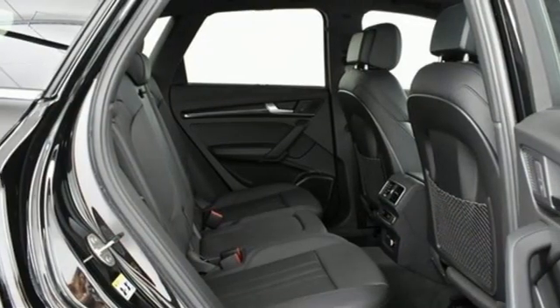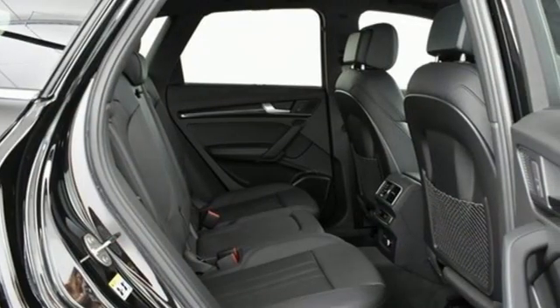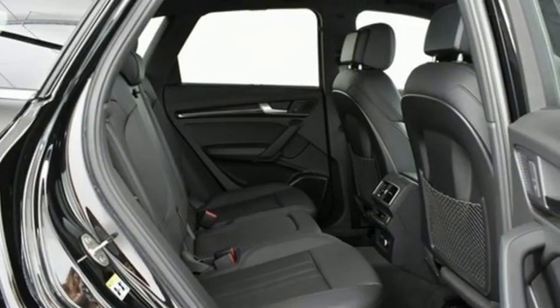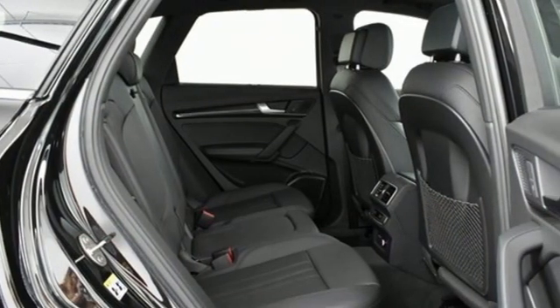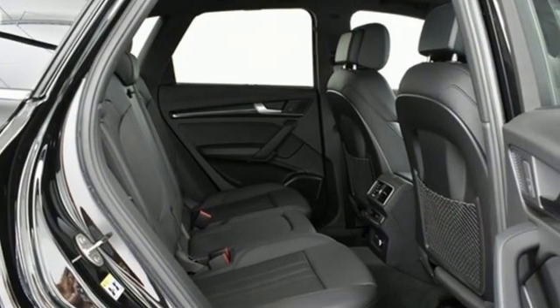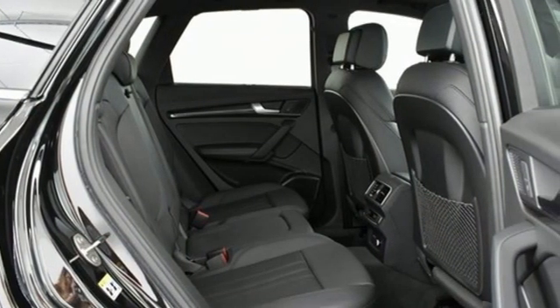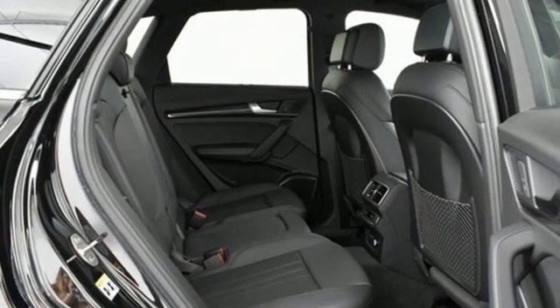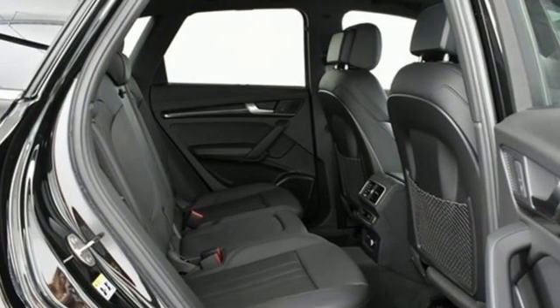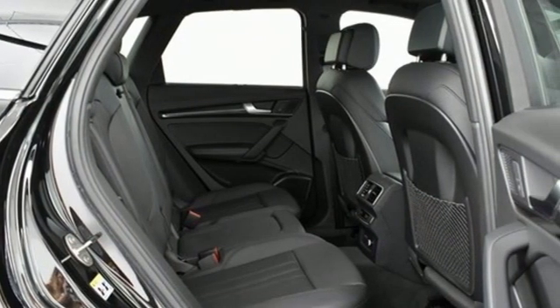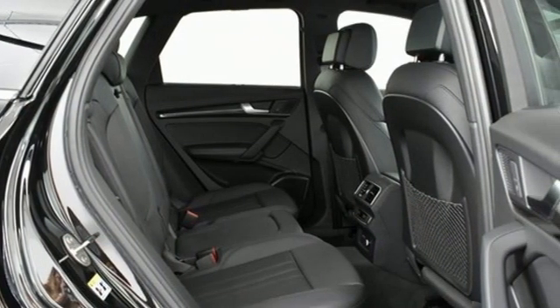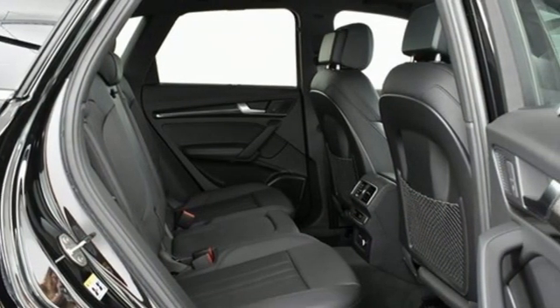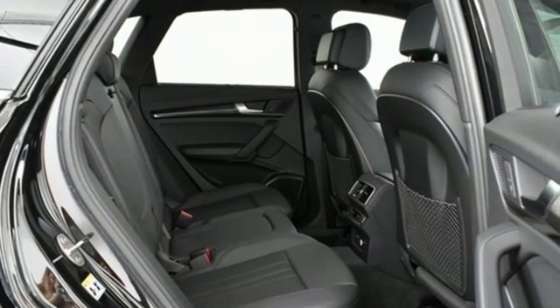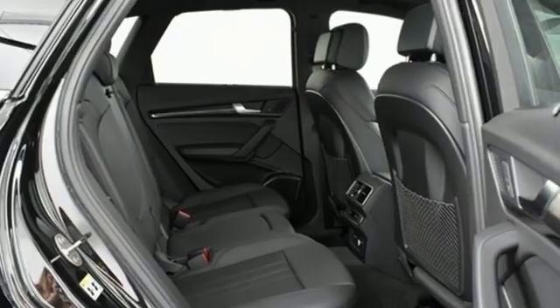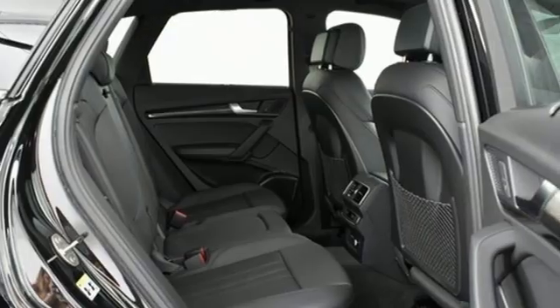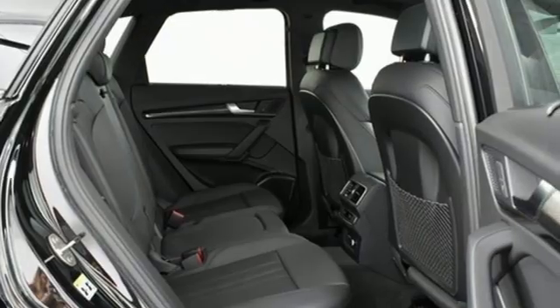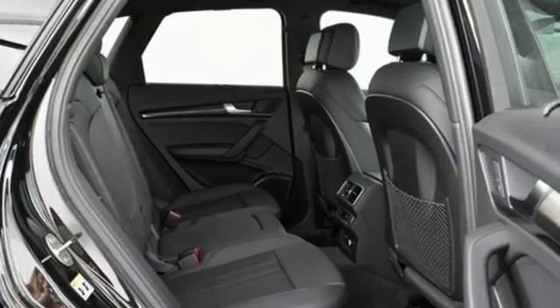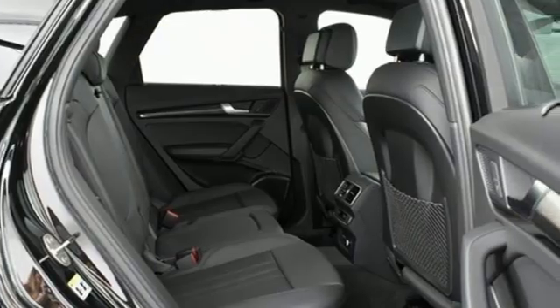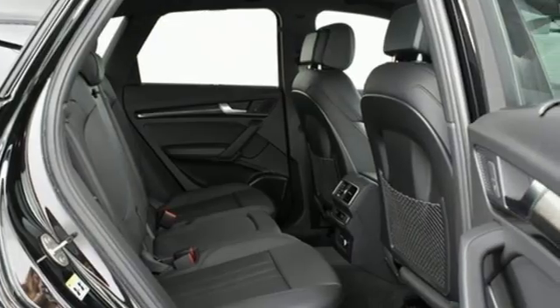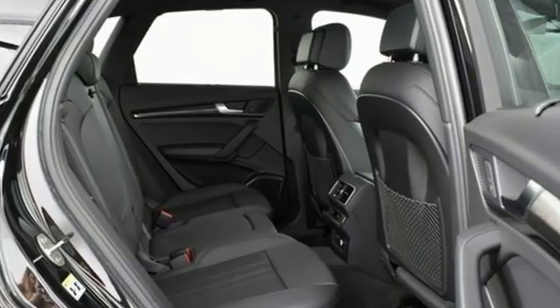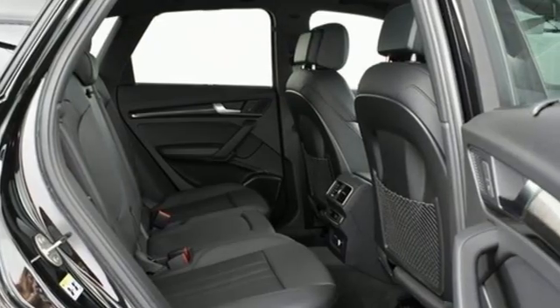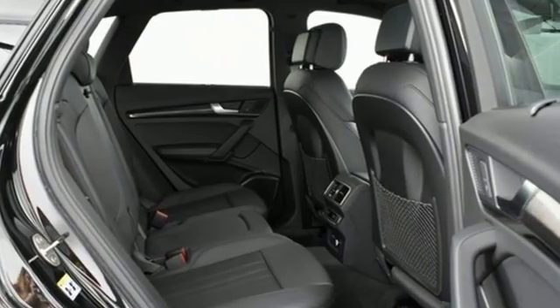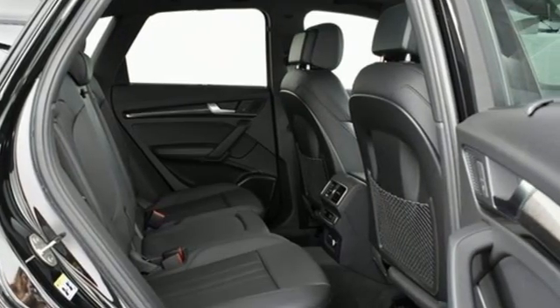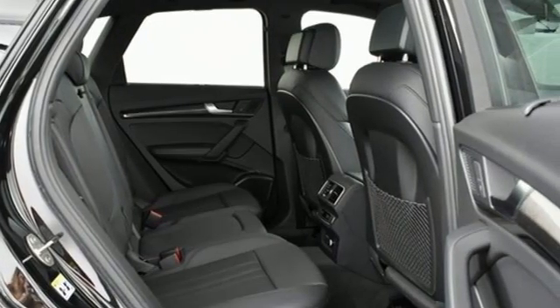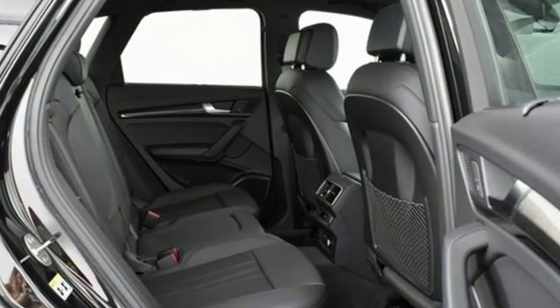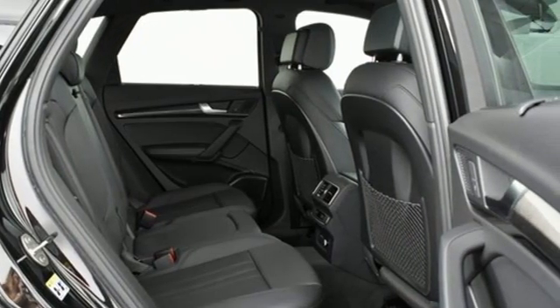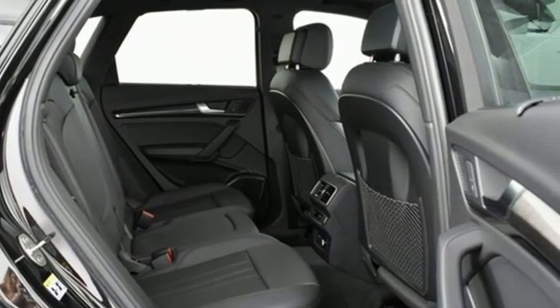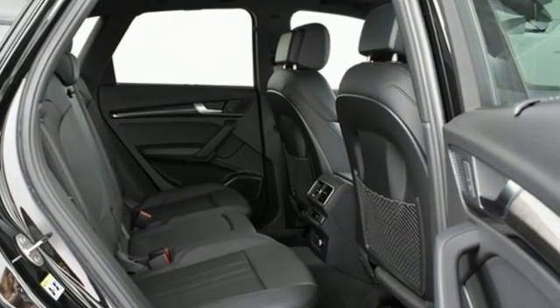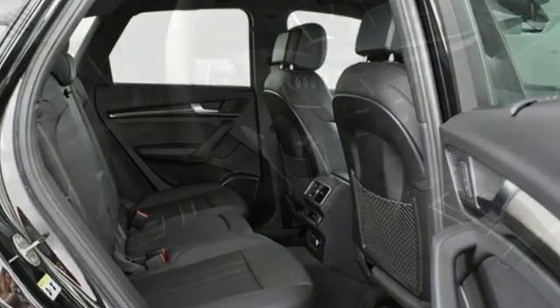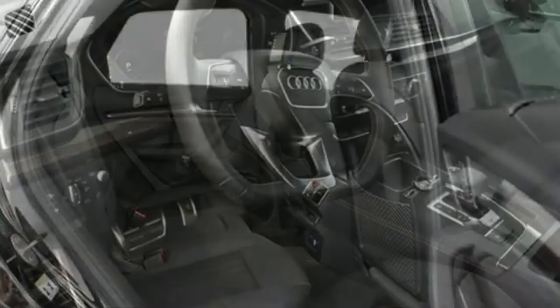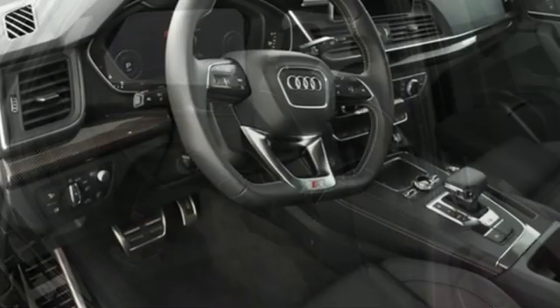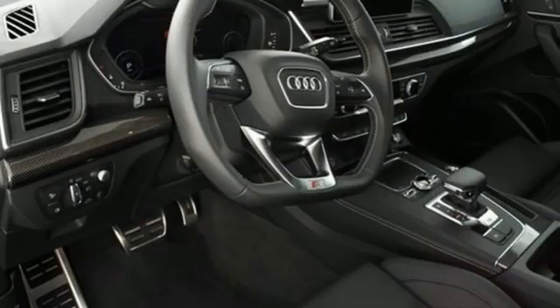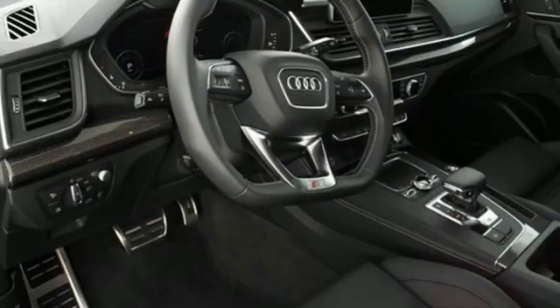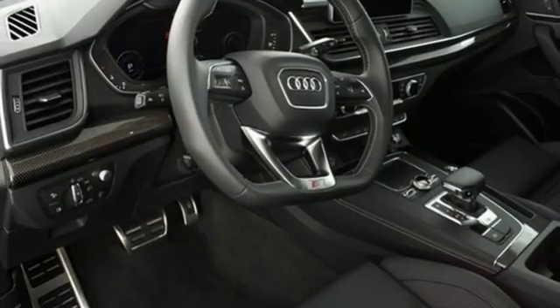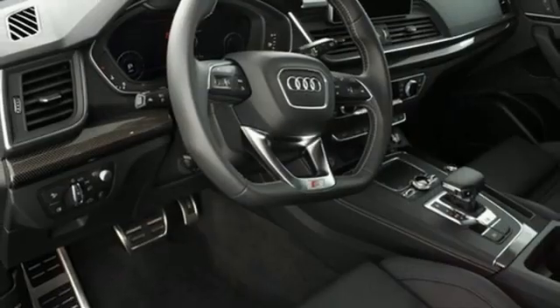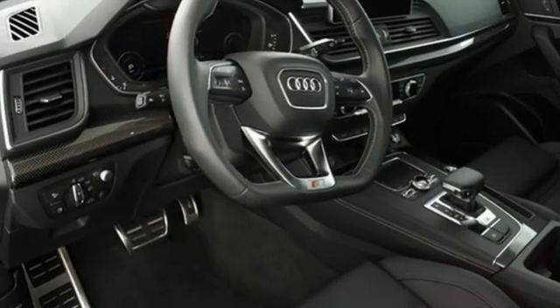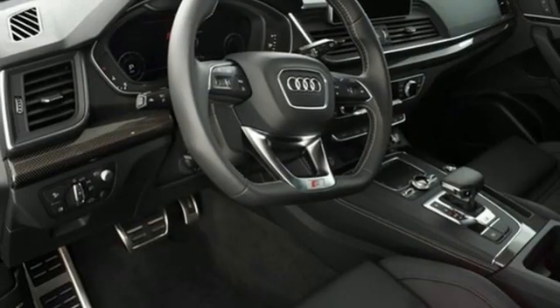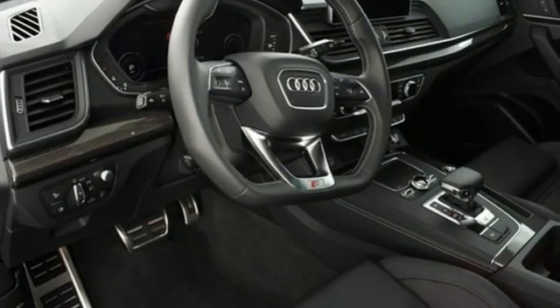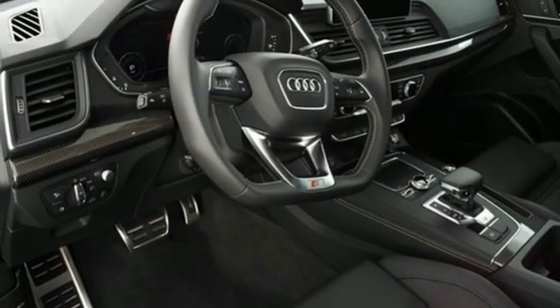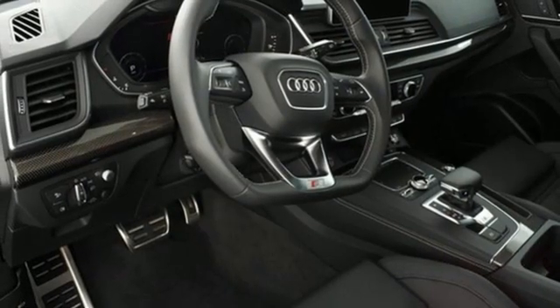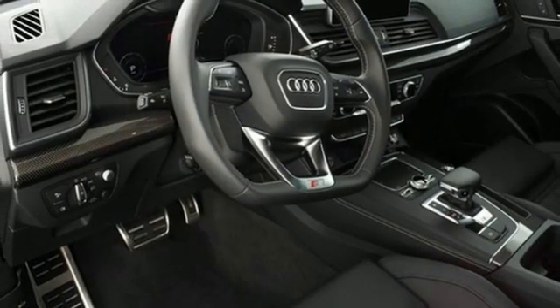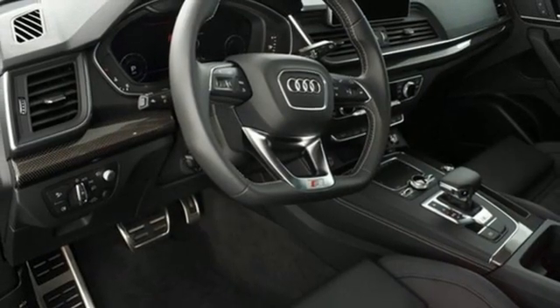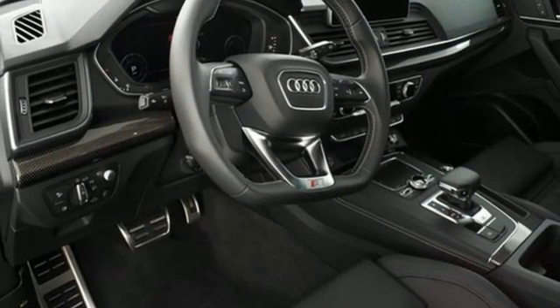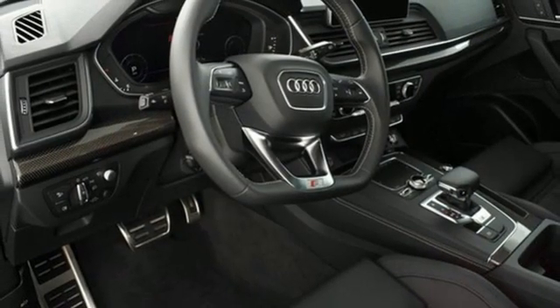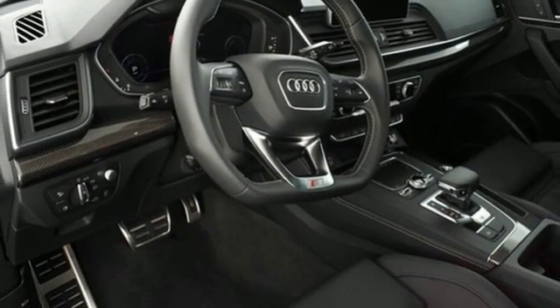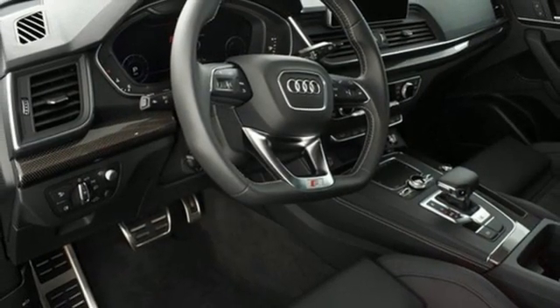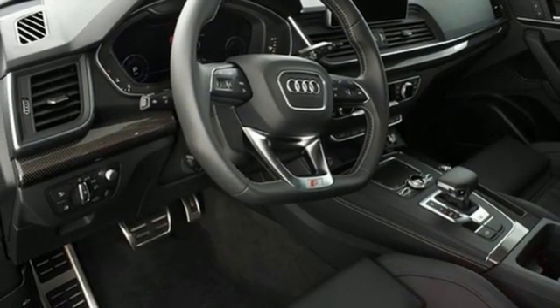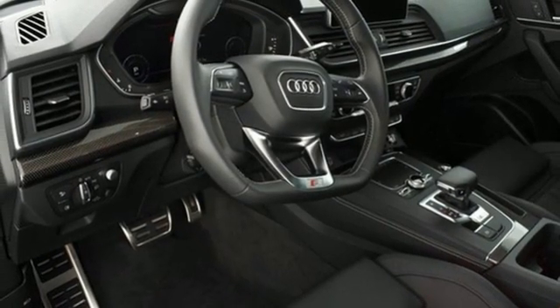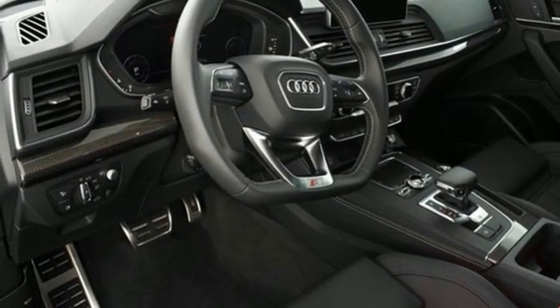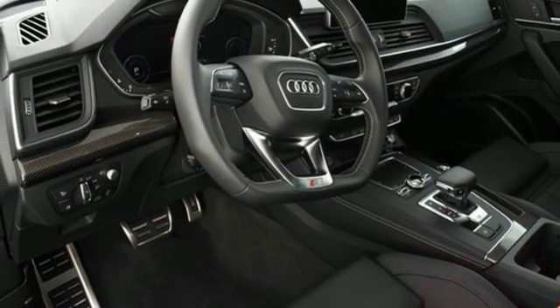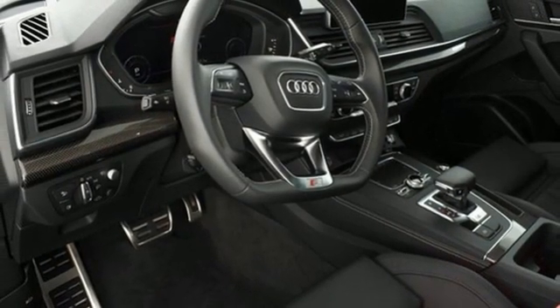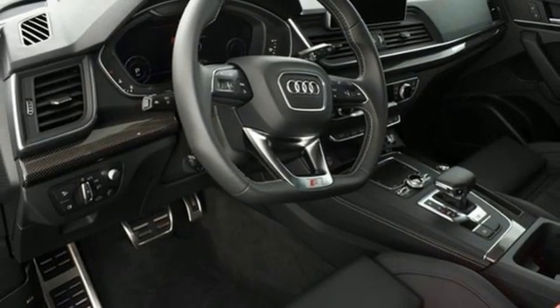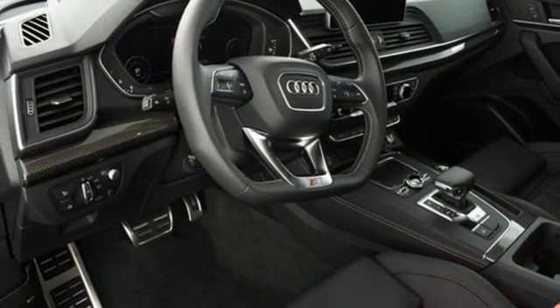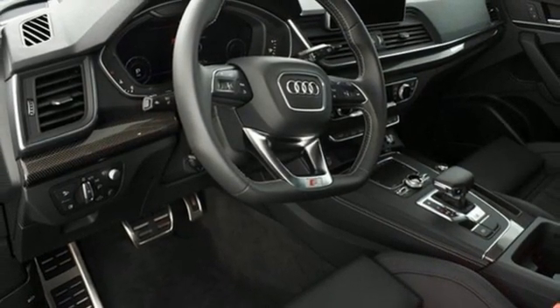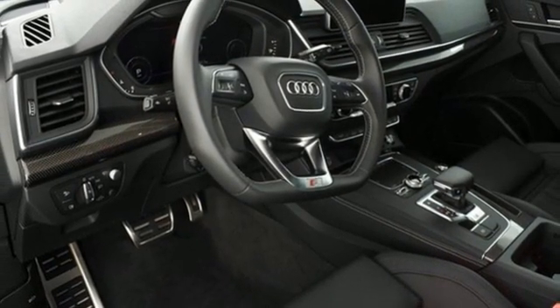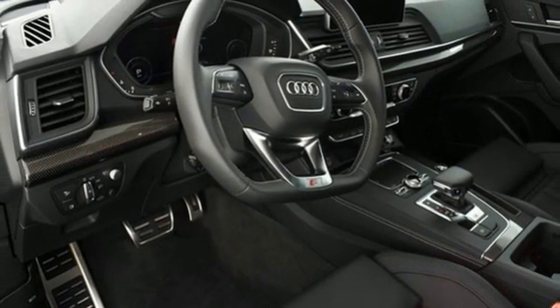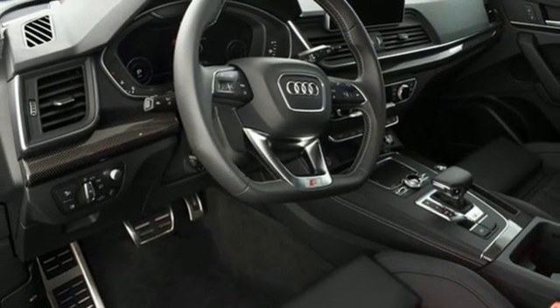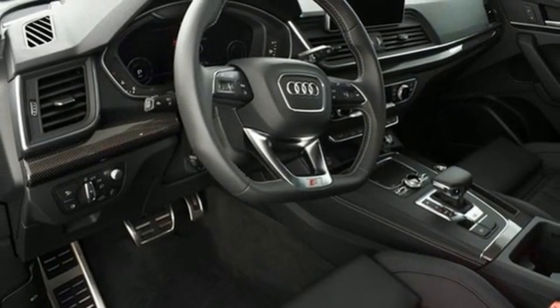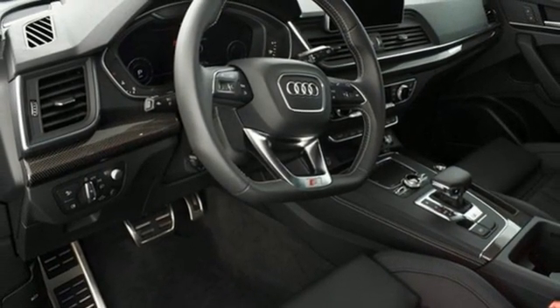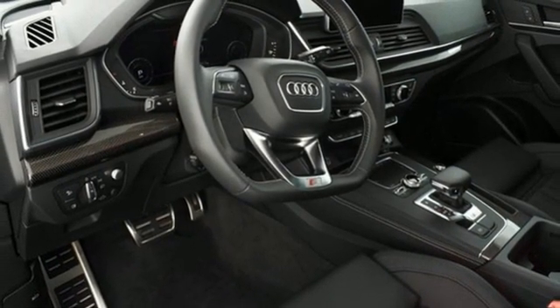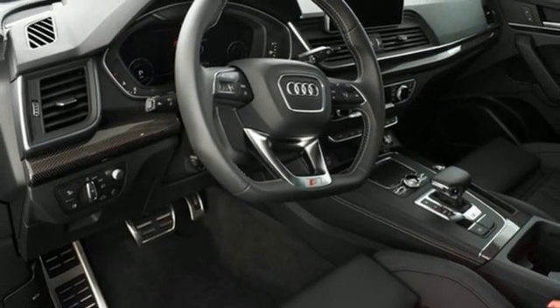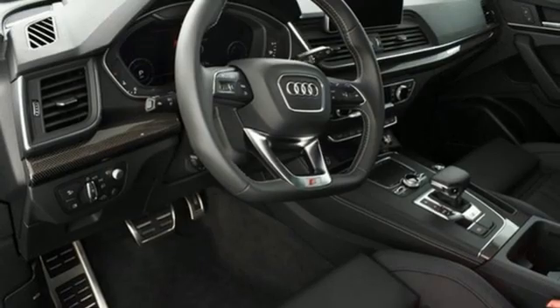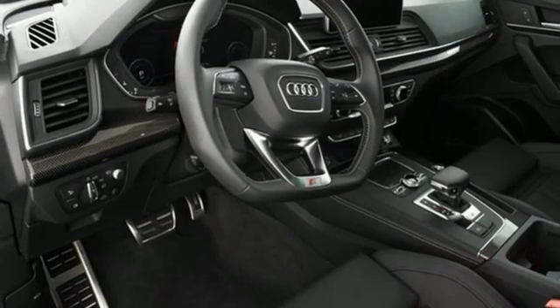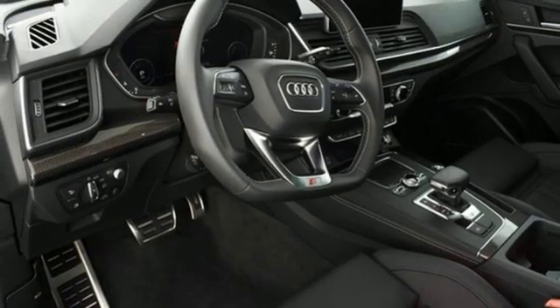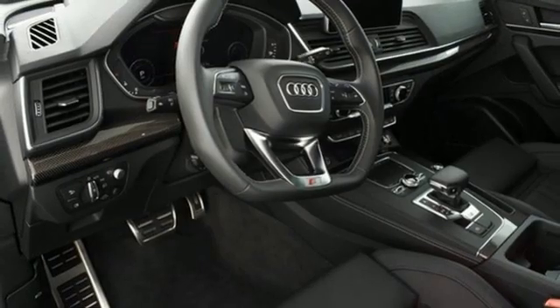Audi forges sophistication and performance into each iconic vehicle. You'll never know till you try. Test drive it today.